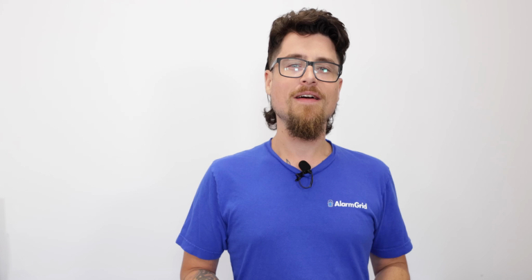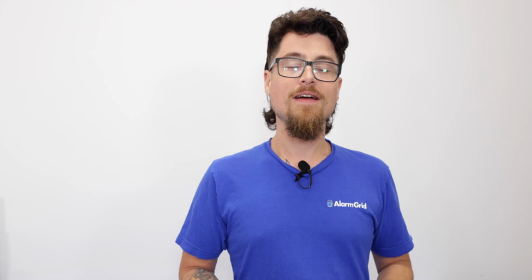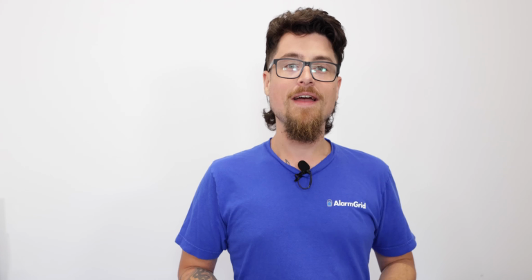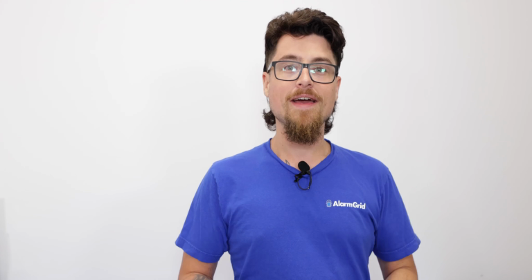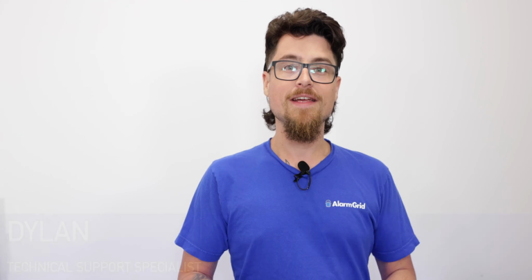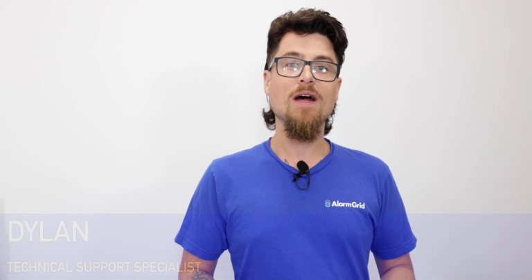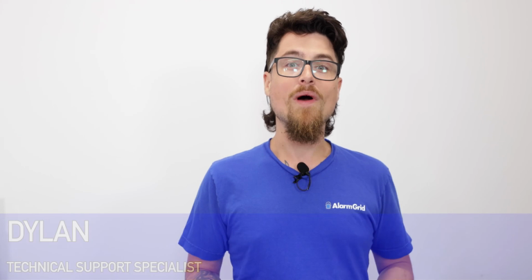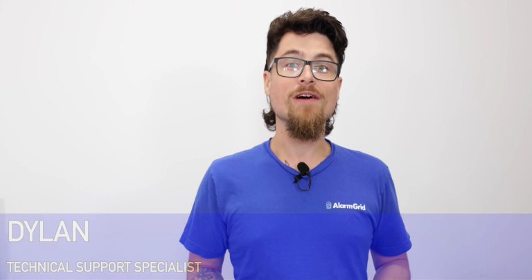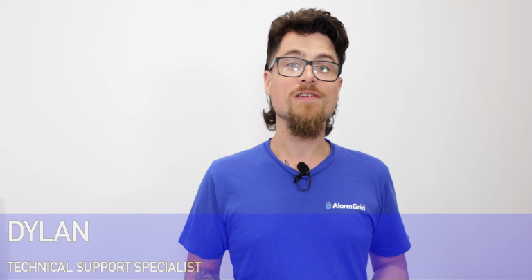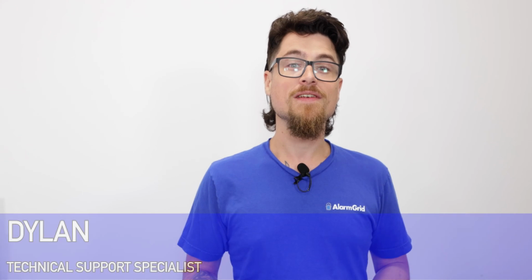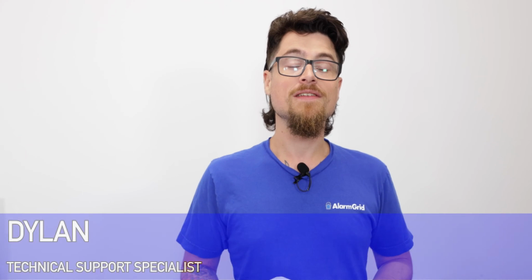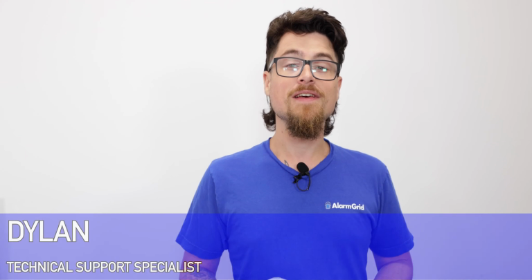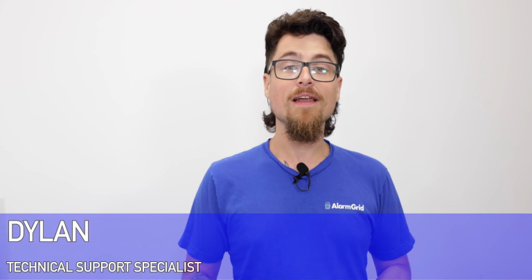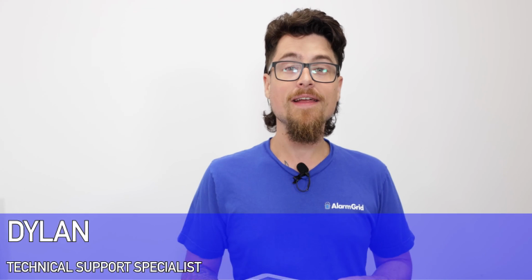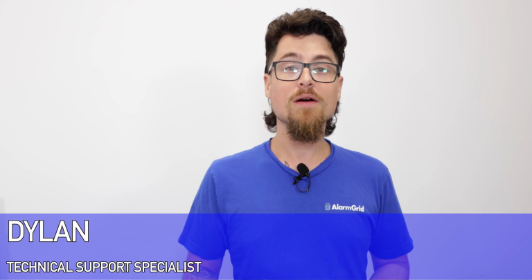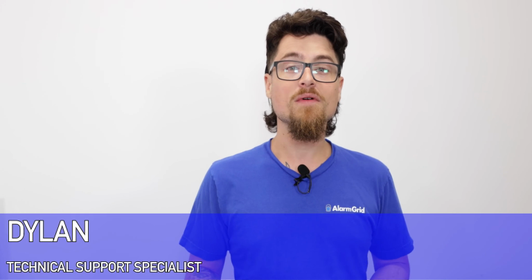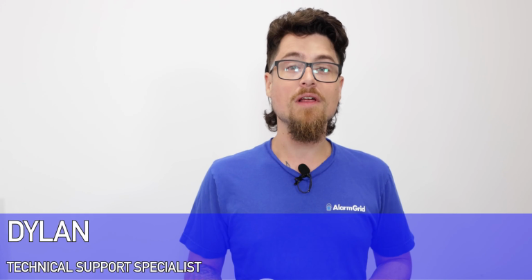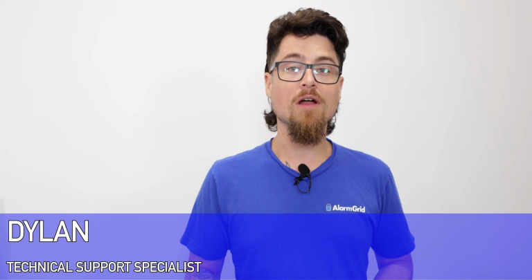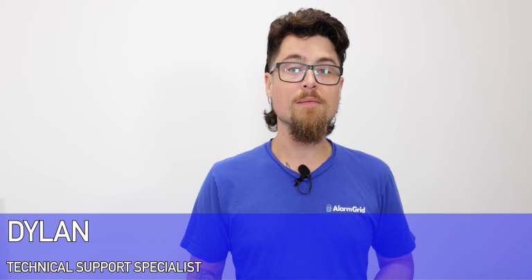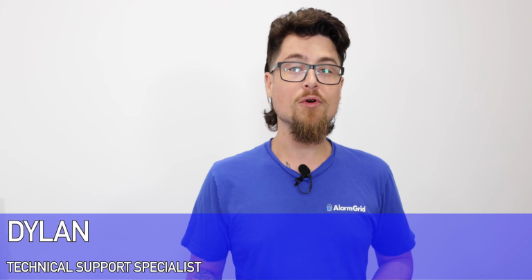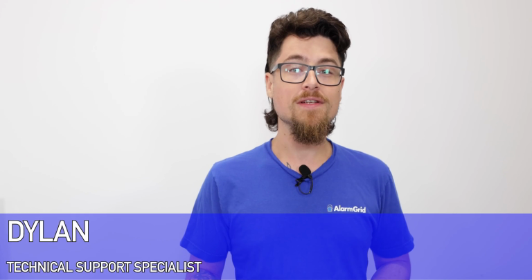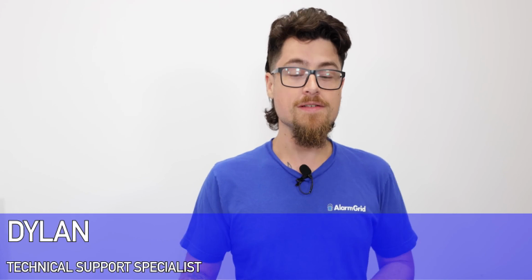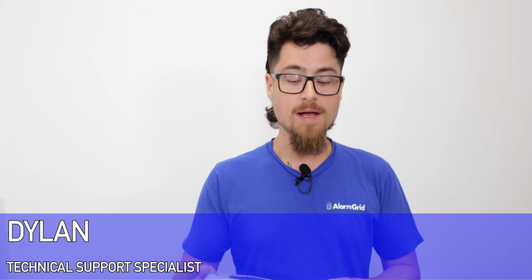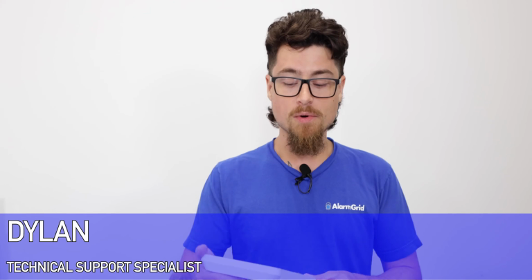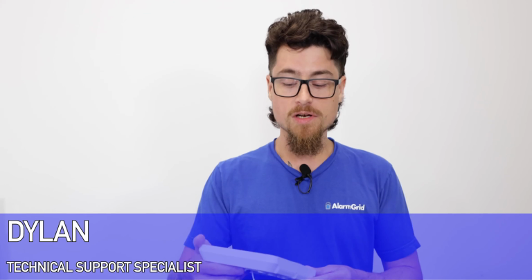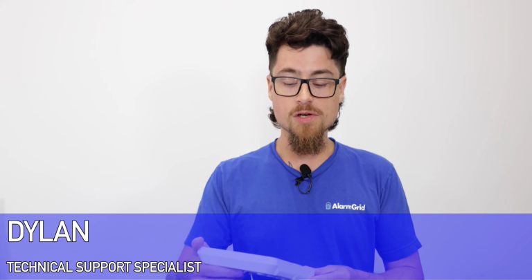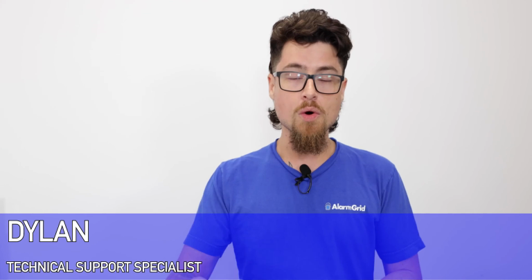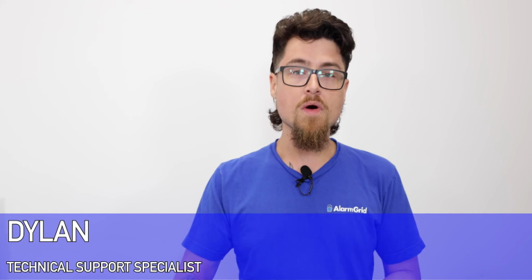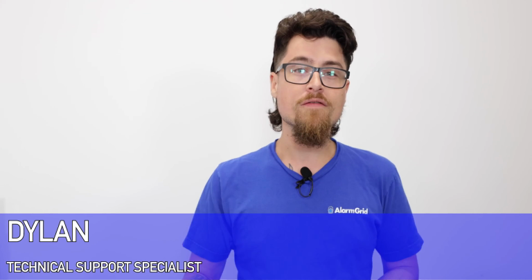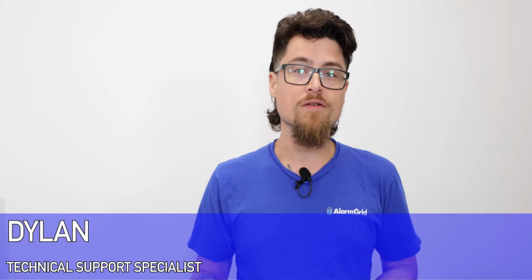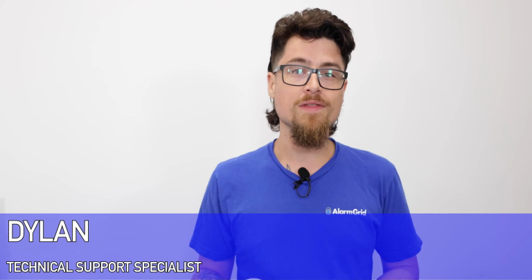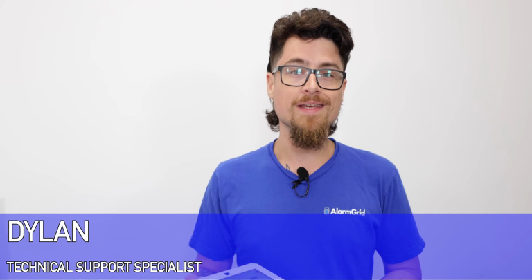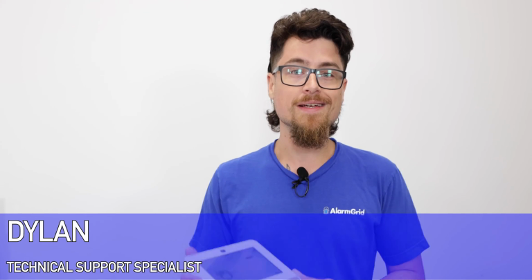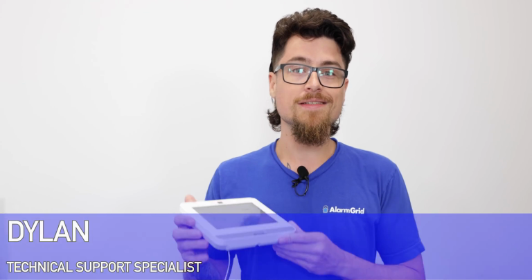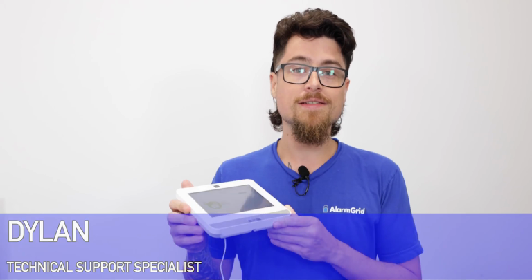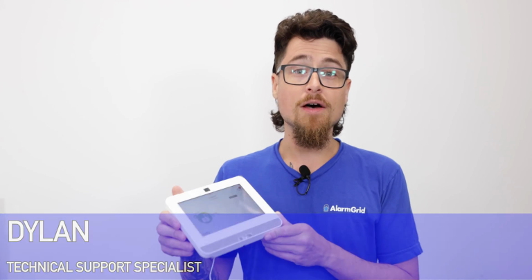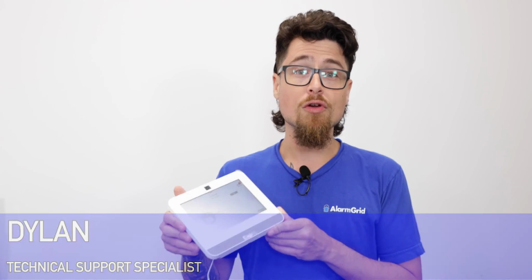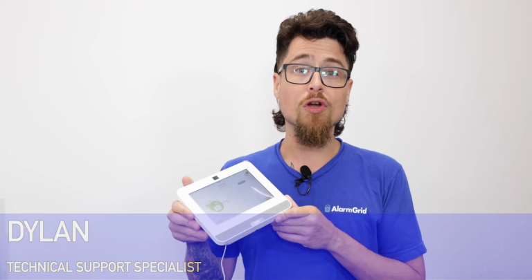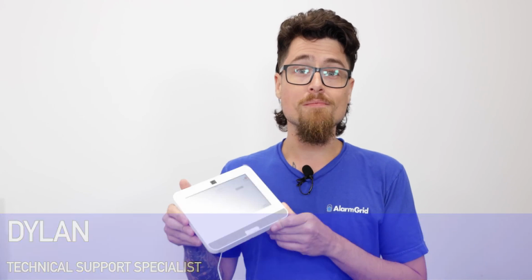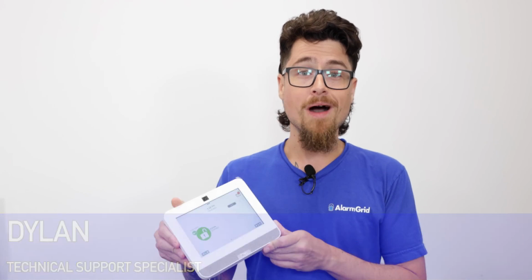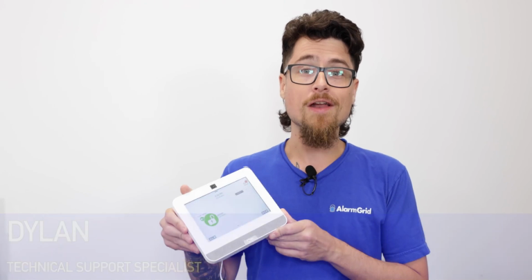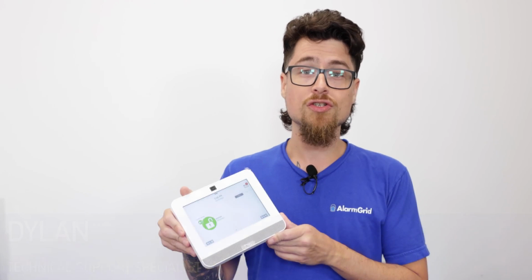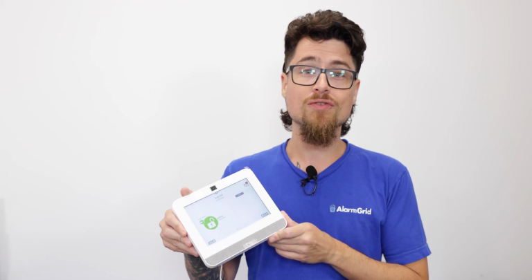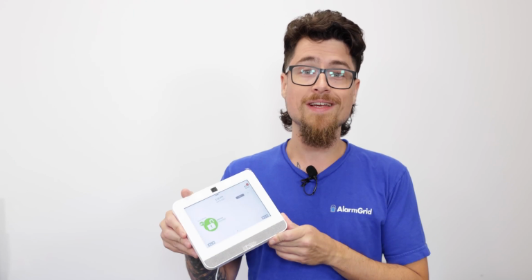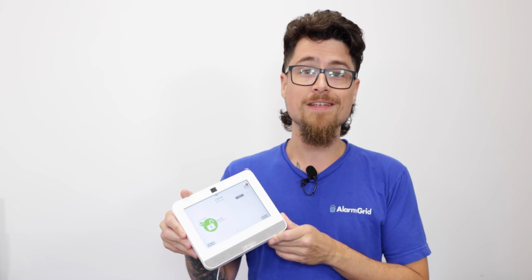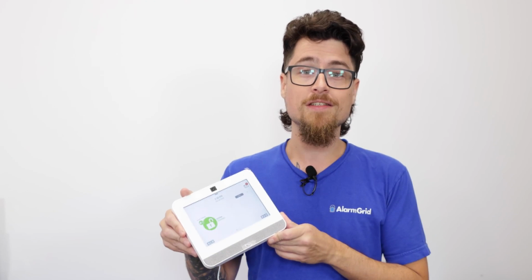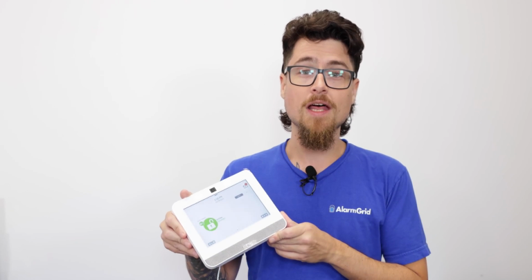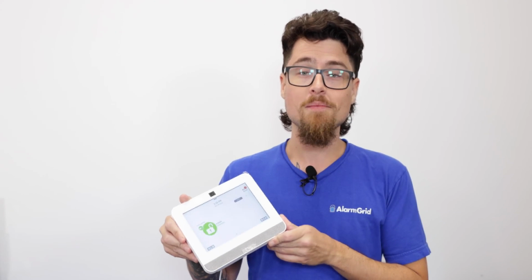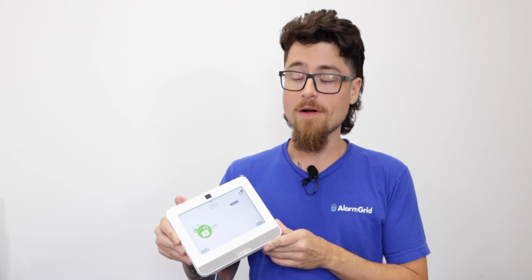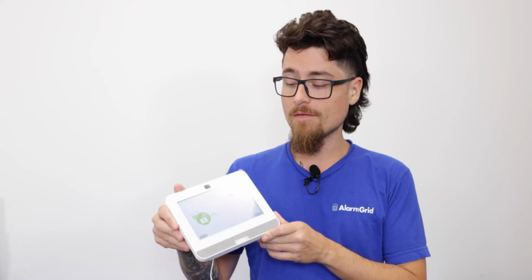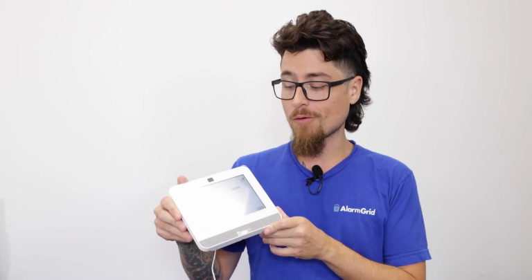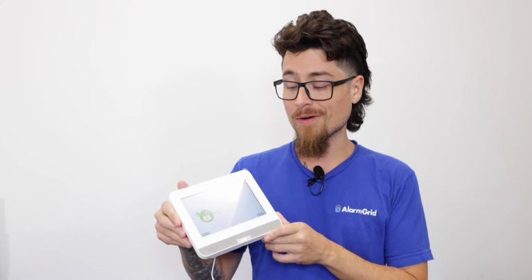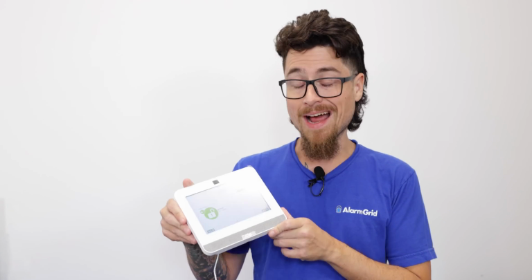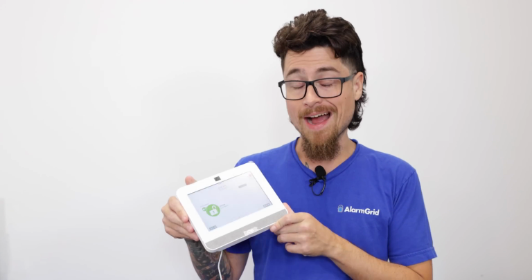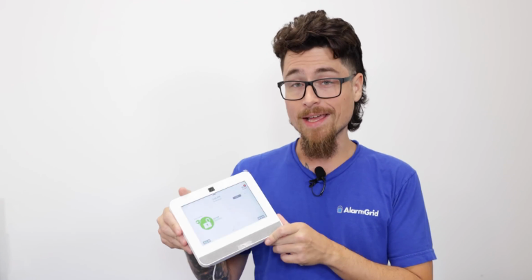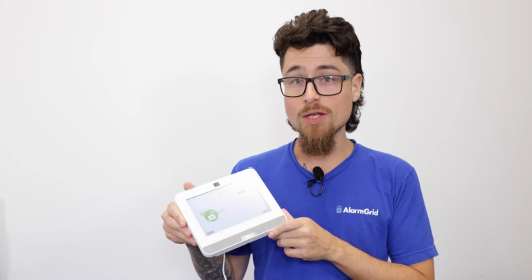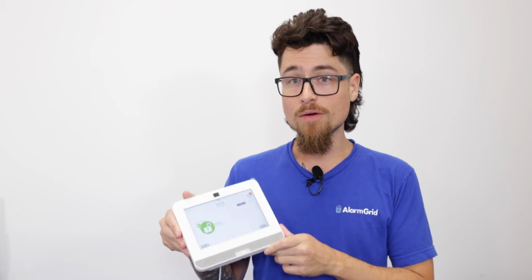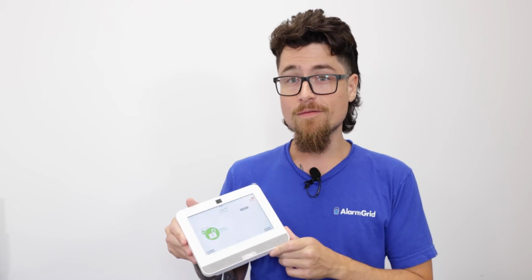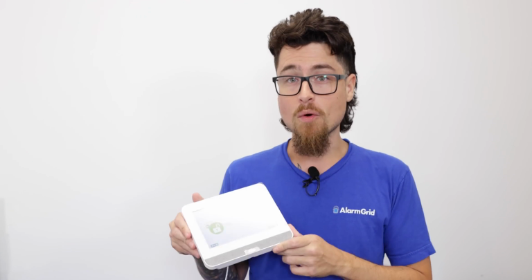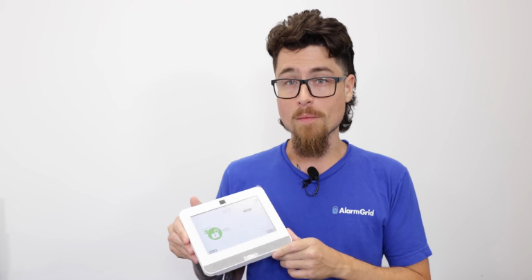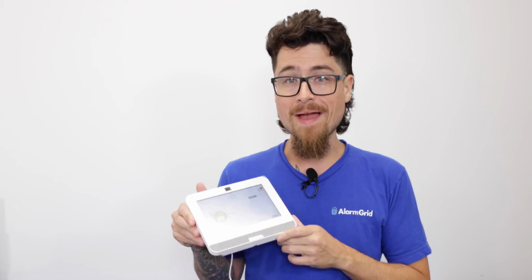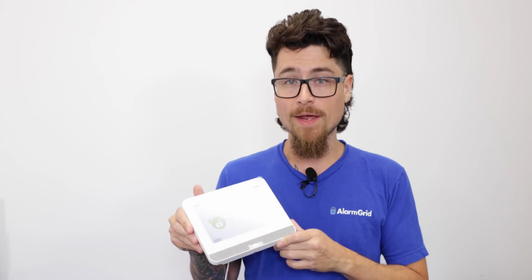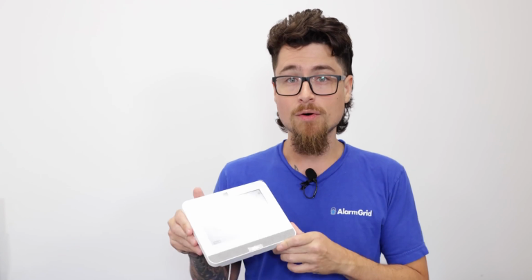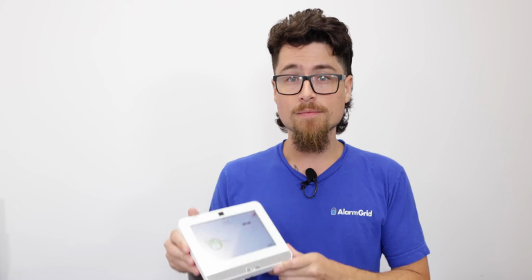Hey DIYers, Dylan here with Alarm Grid. Today we're going to go over the cellular monitoring setup for an IQ4 panel.